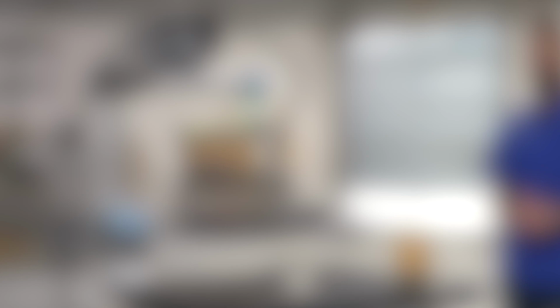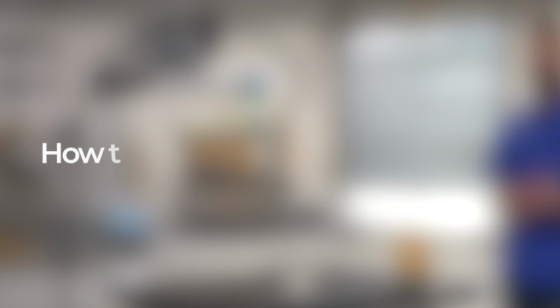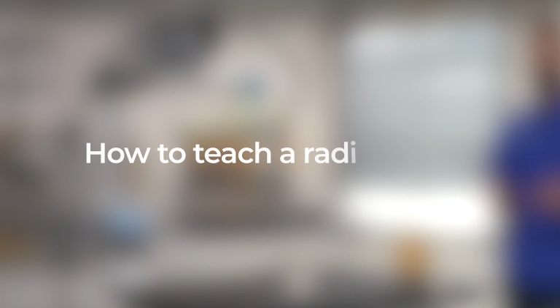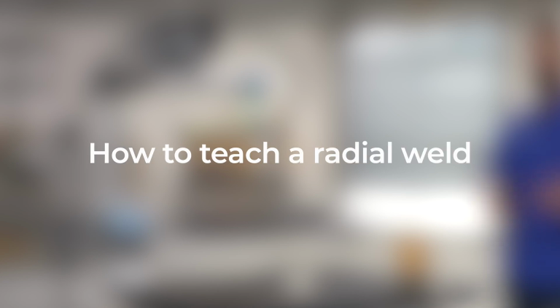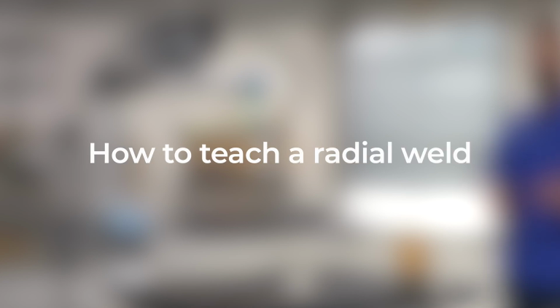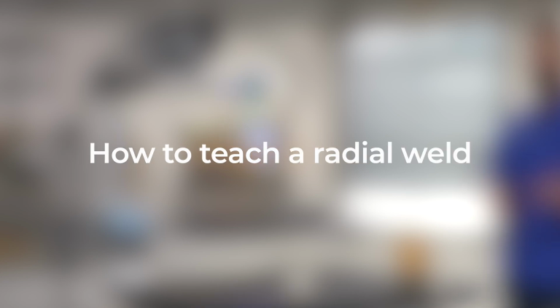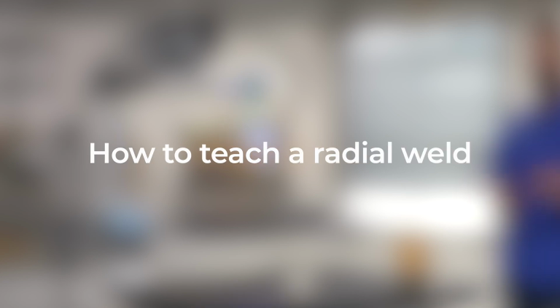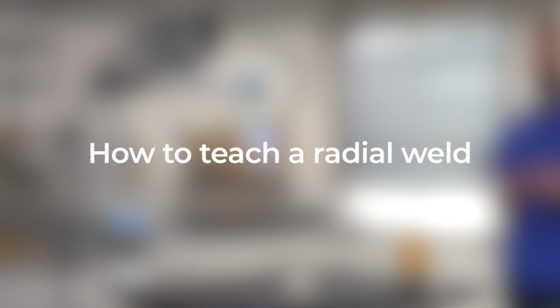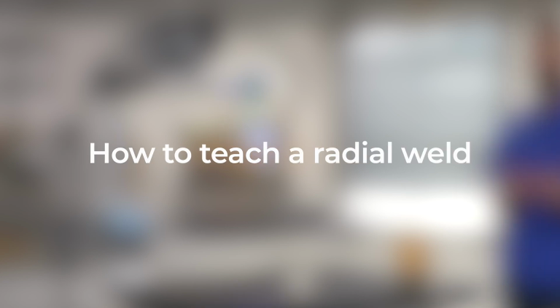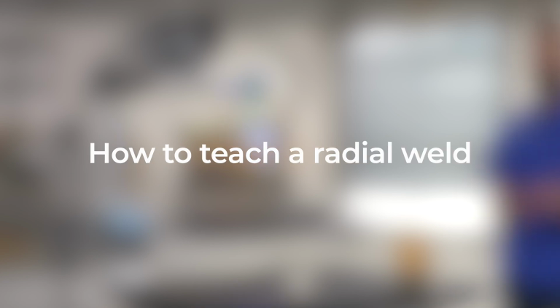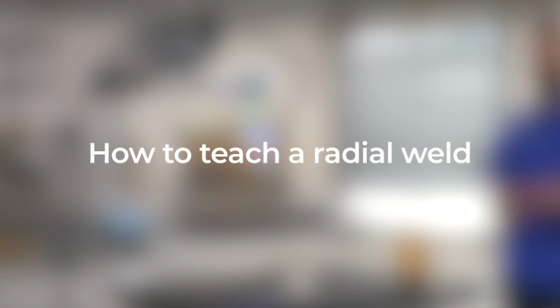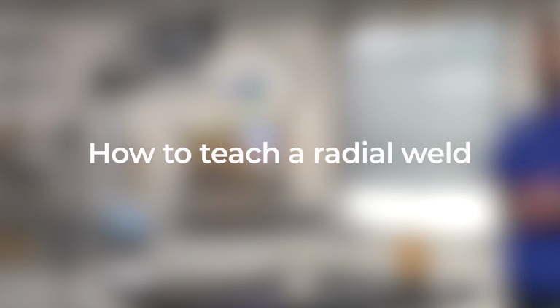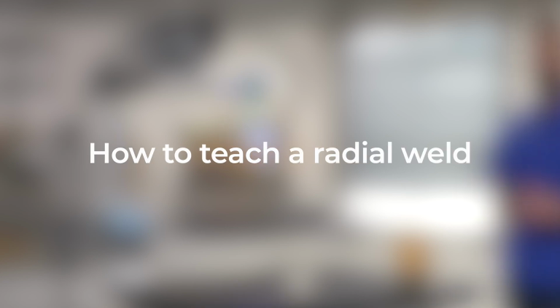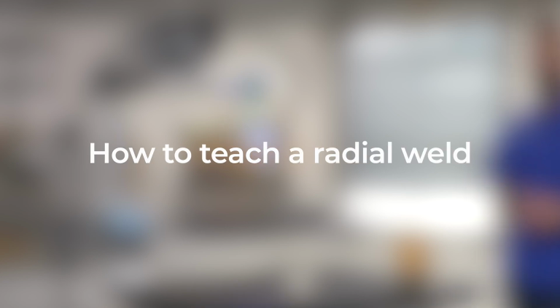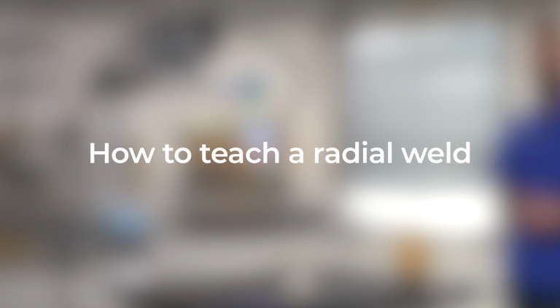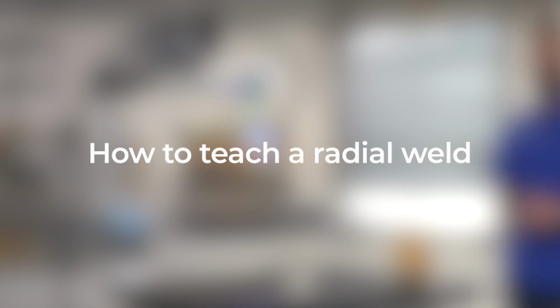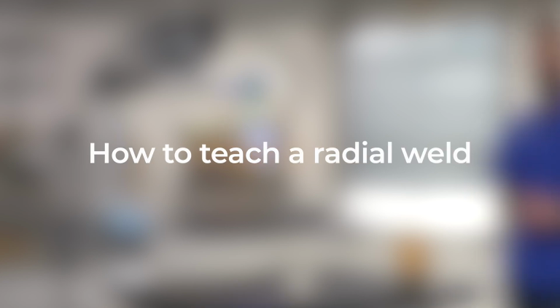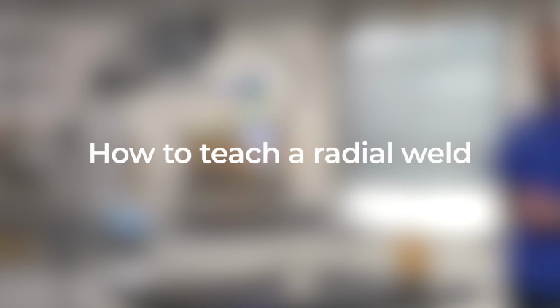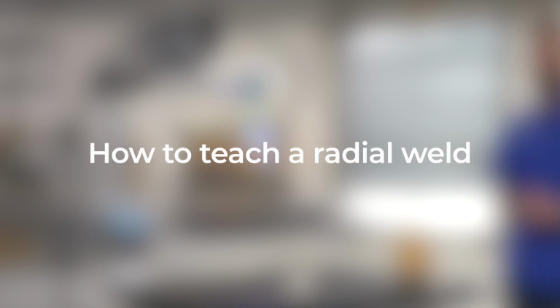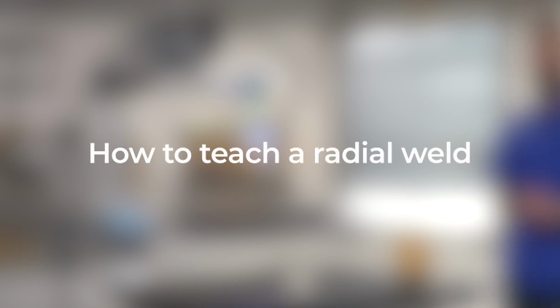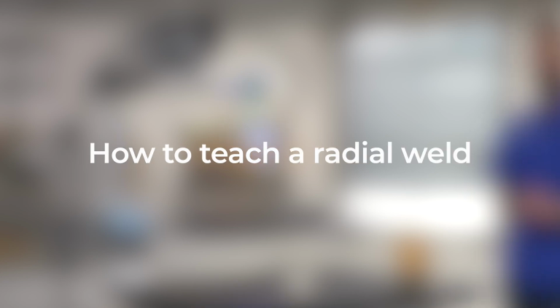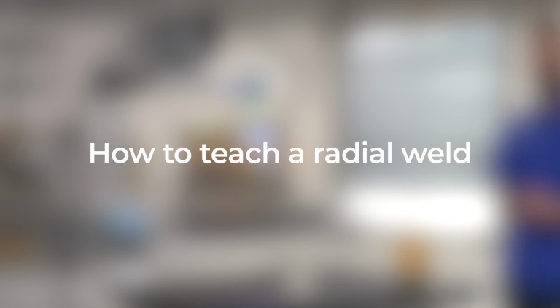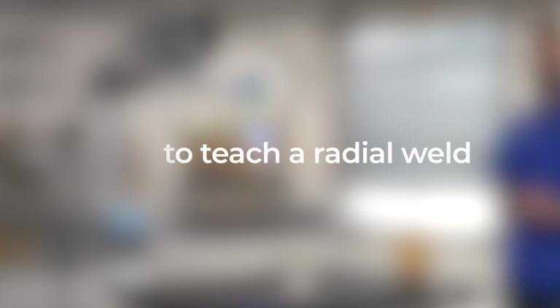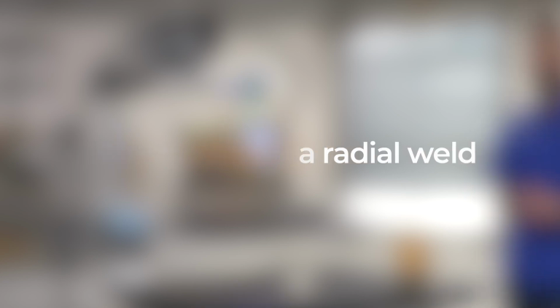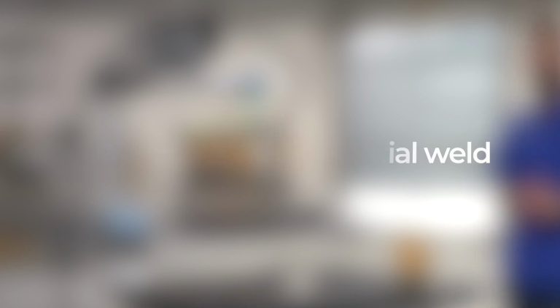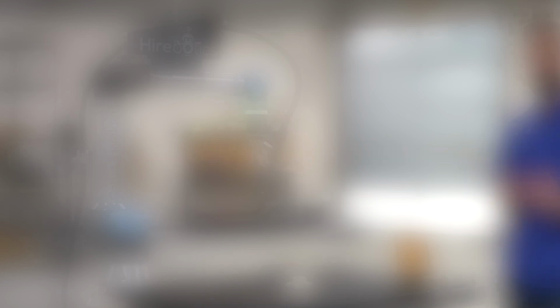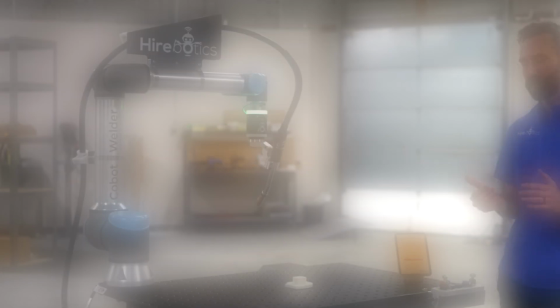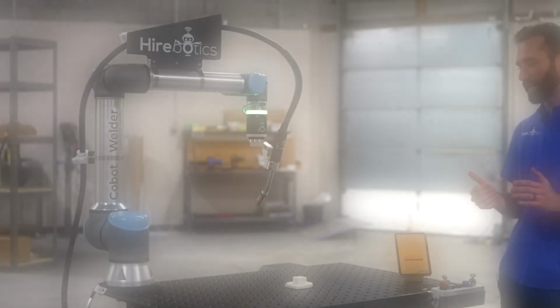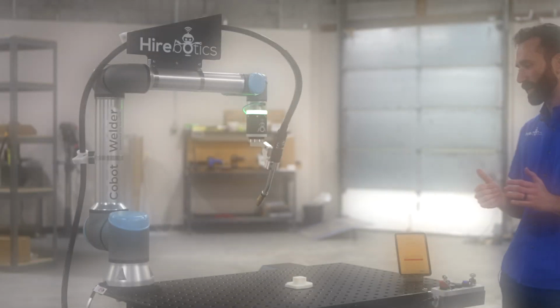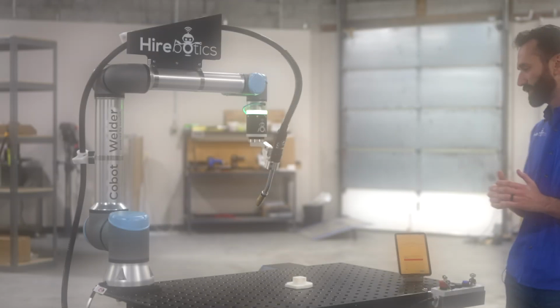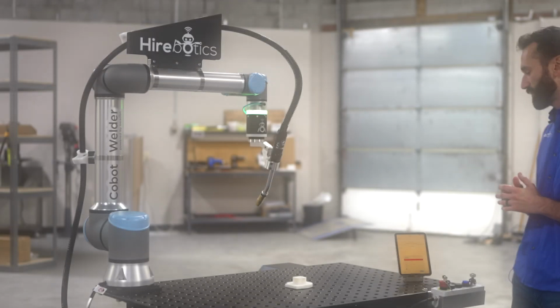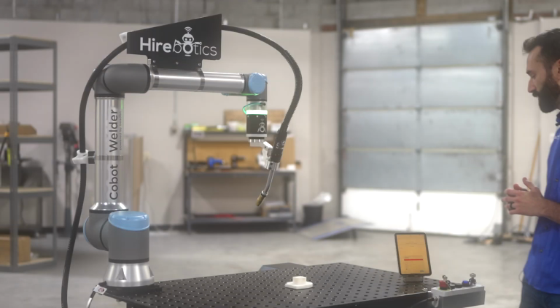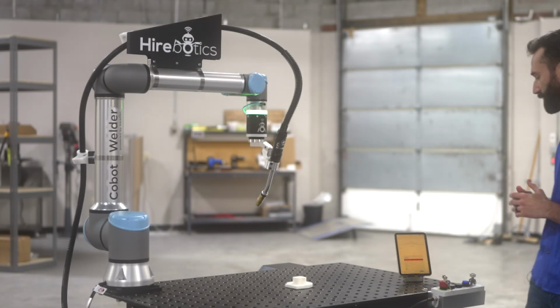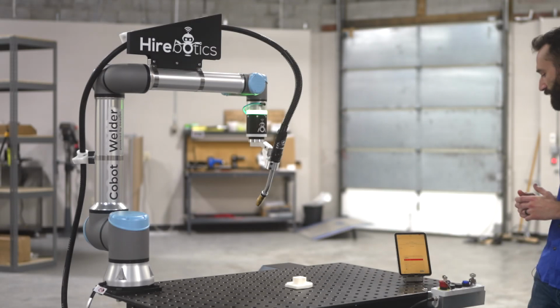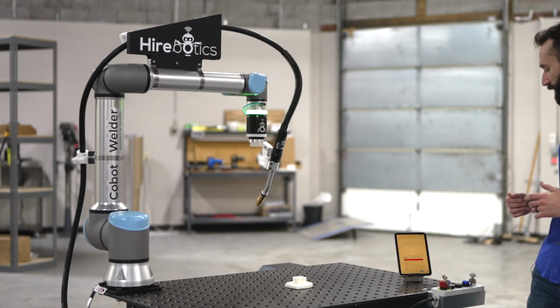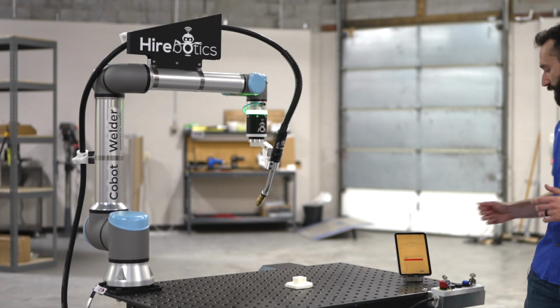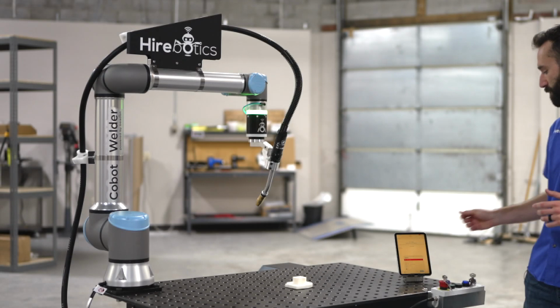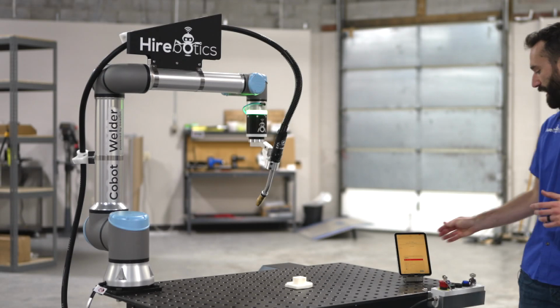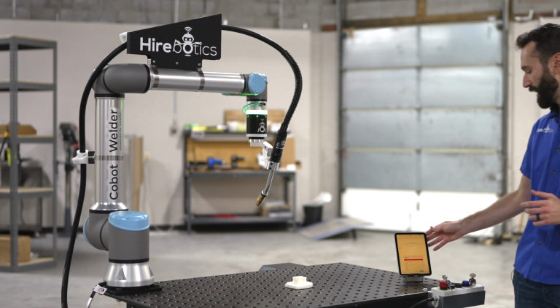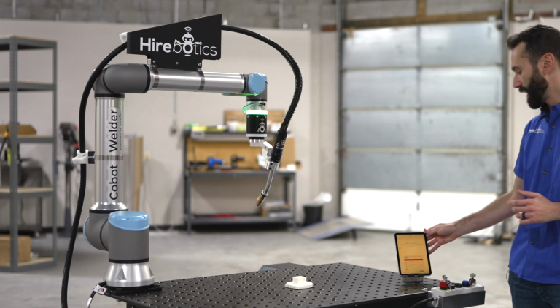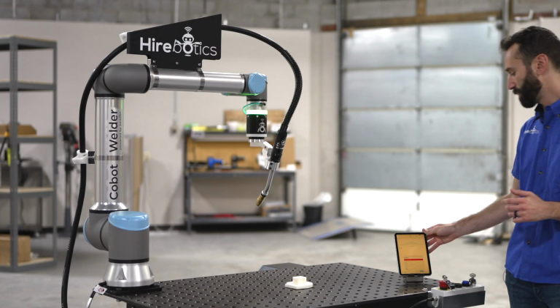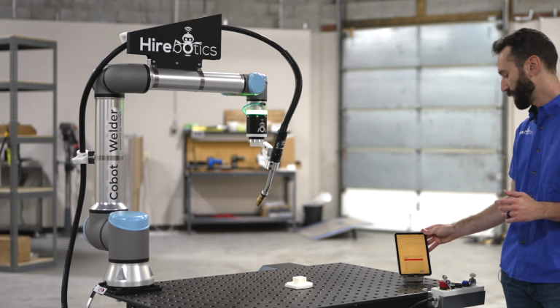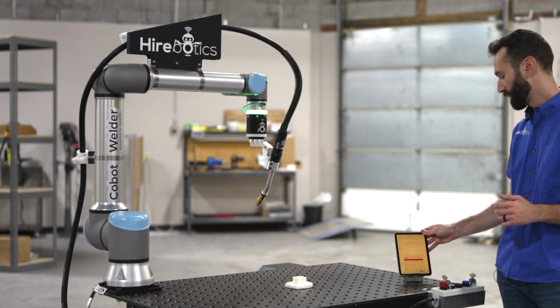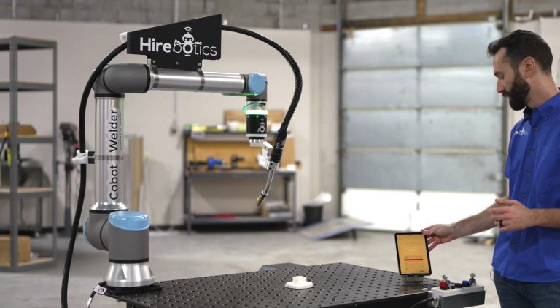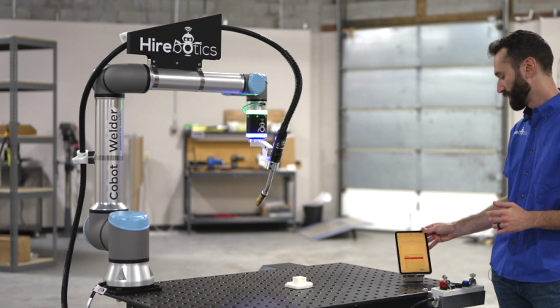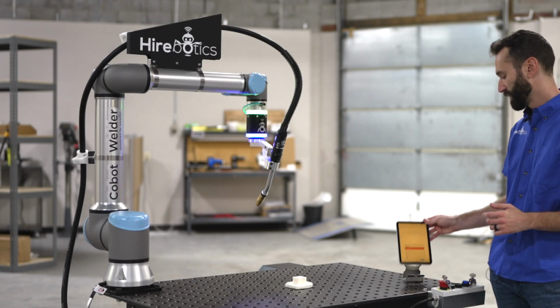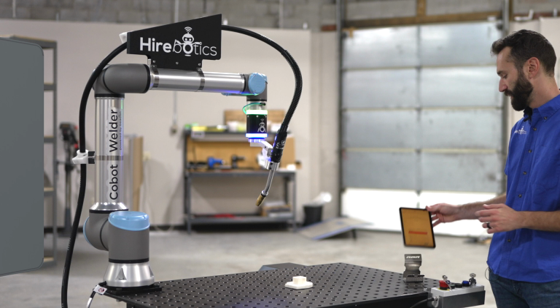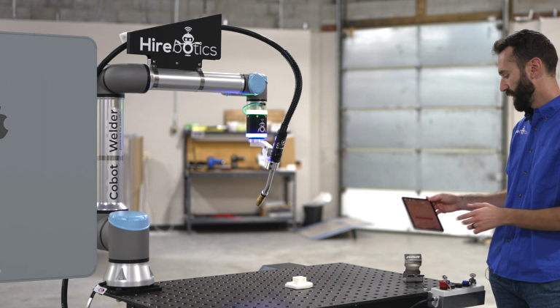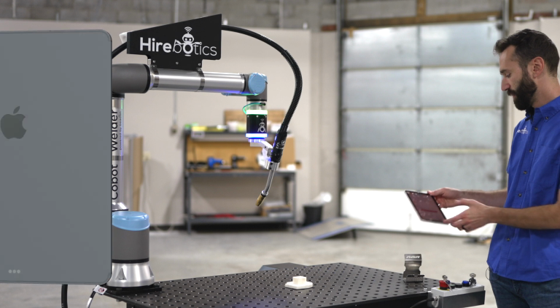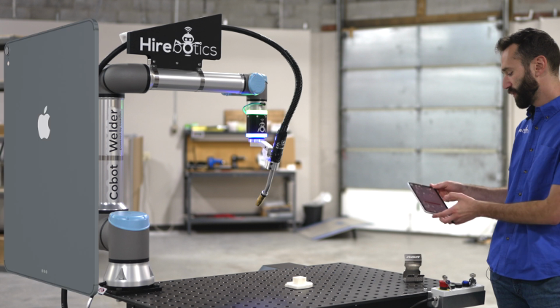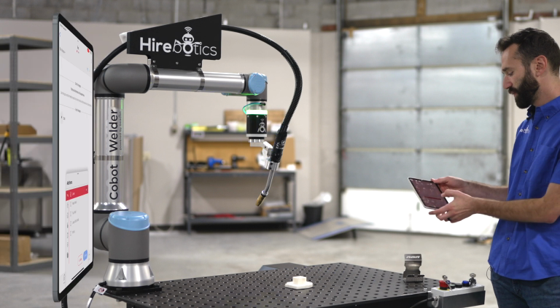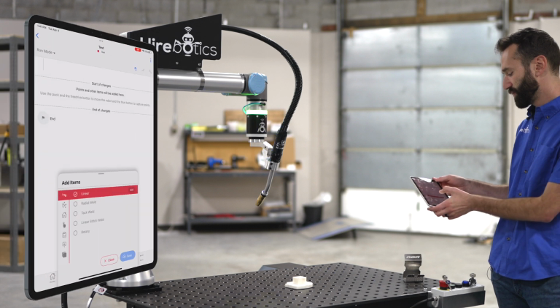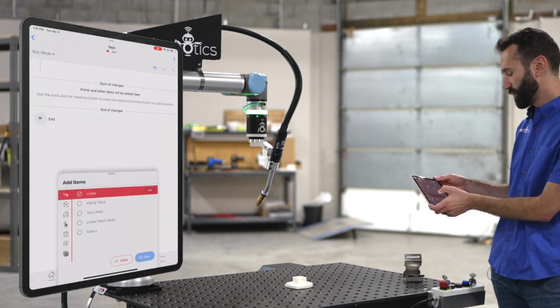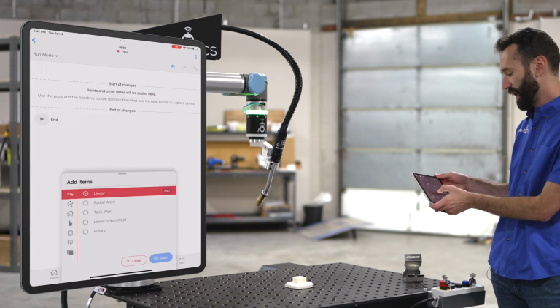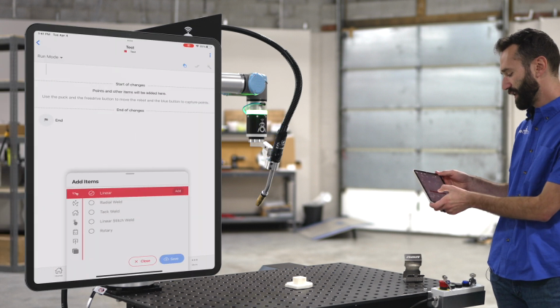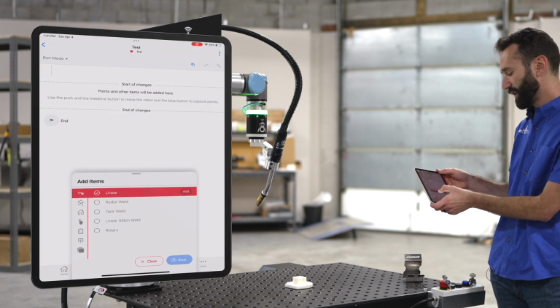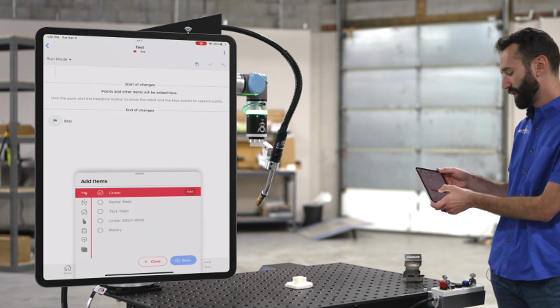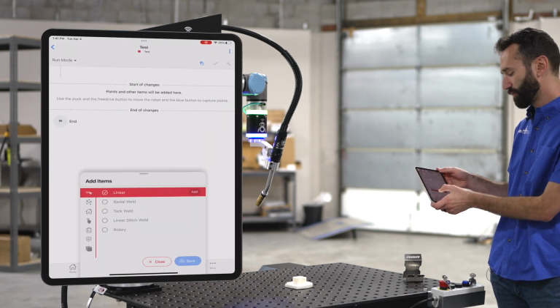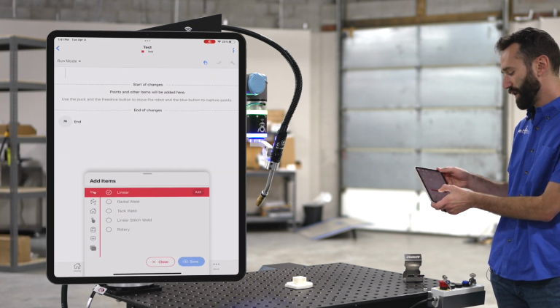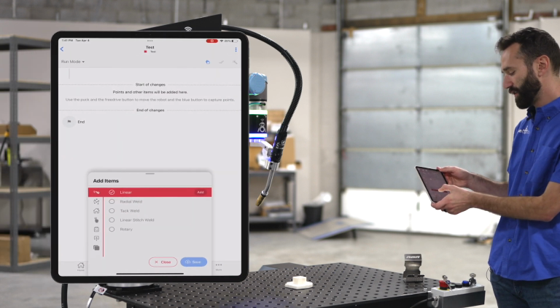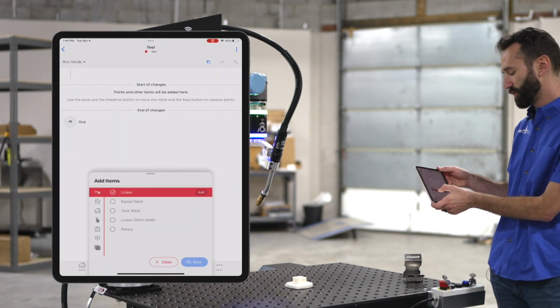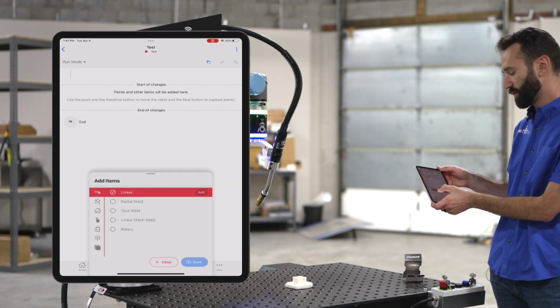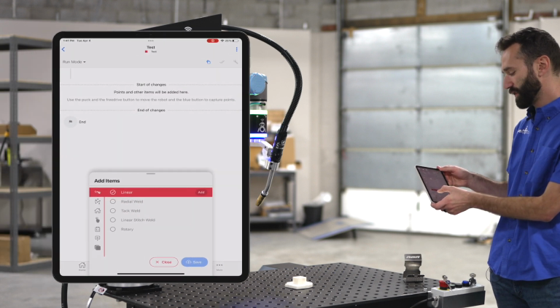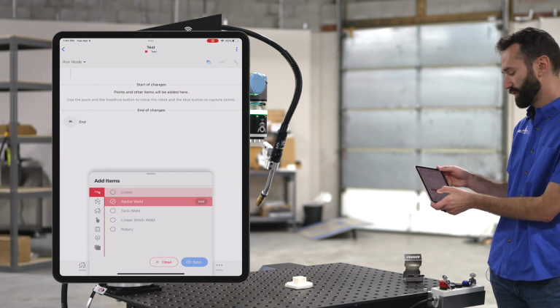Let's create a radial weld. The first thing I'll do in my app is highlight radial weld.